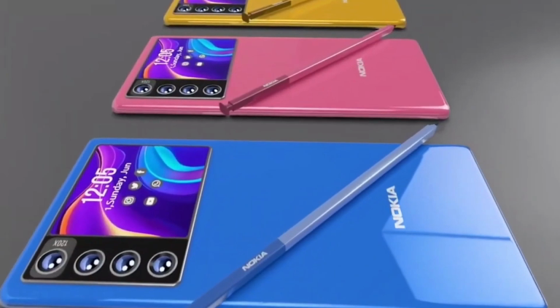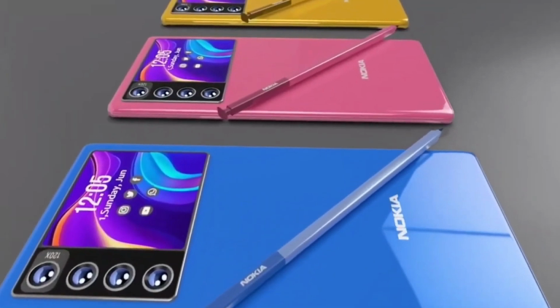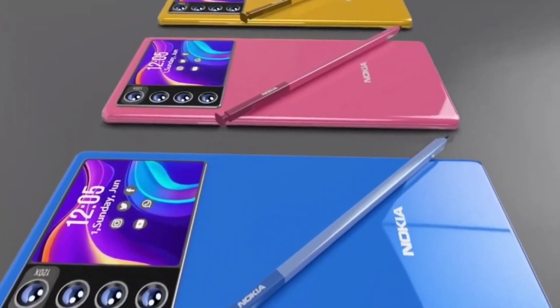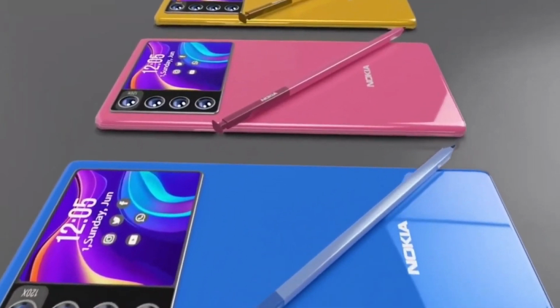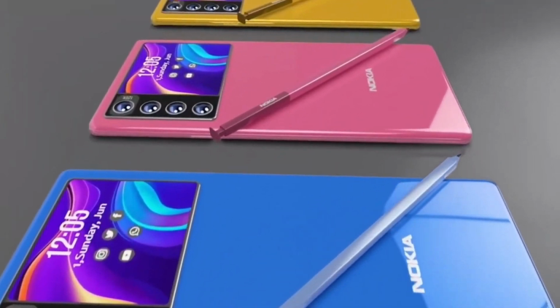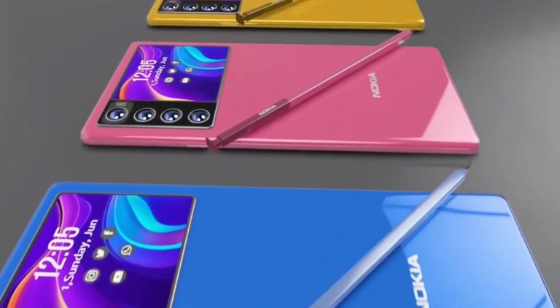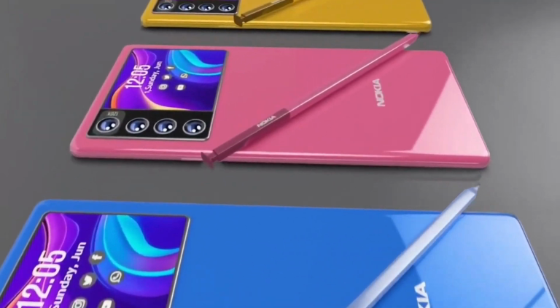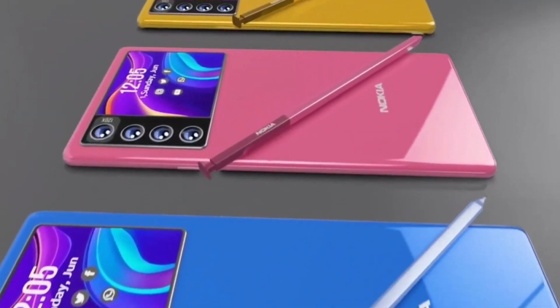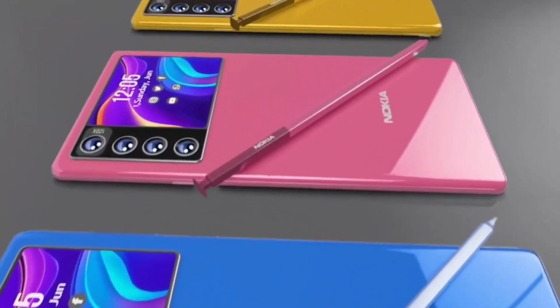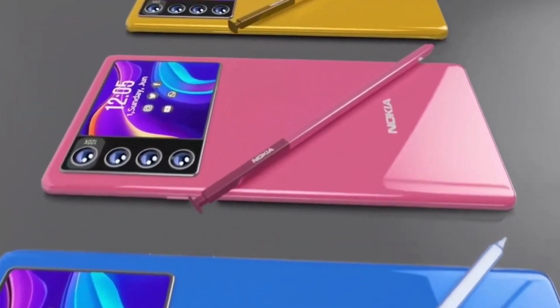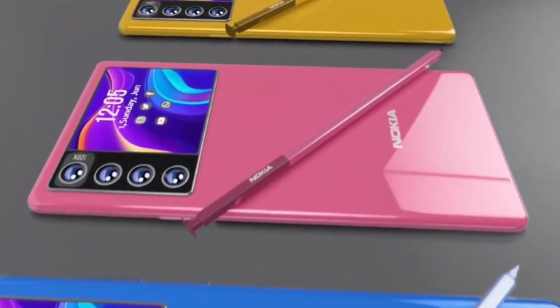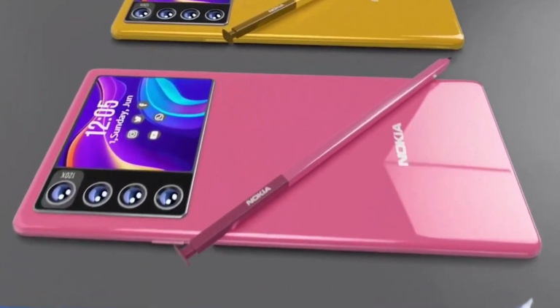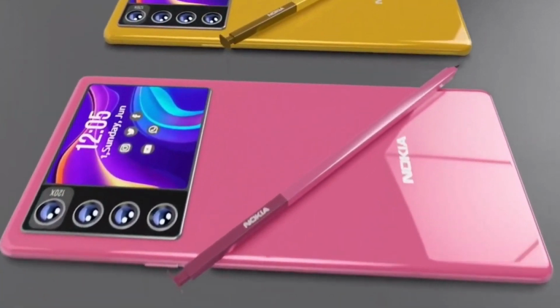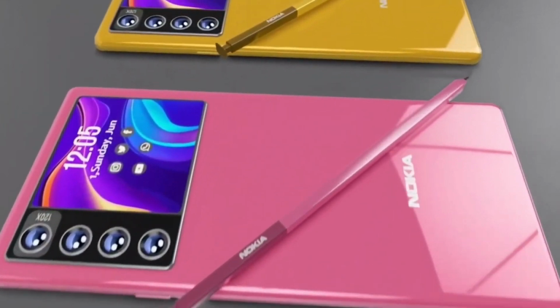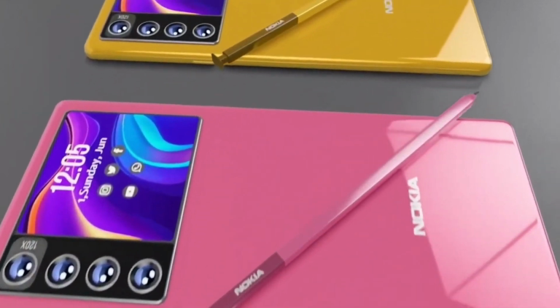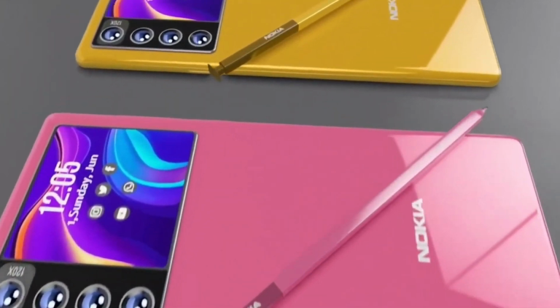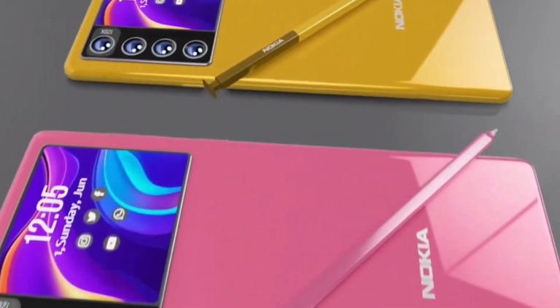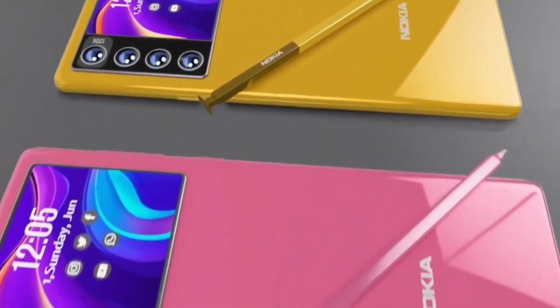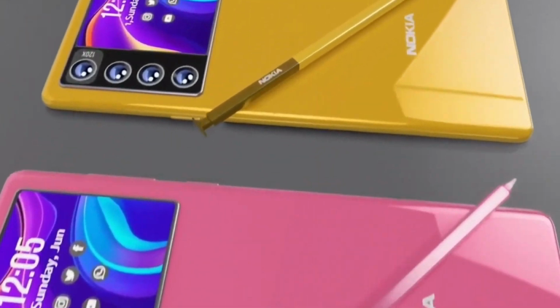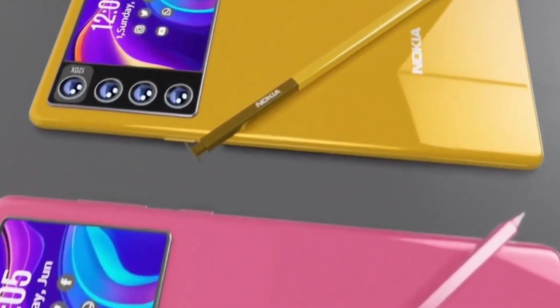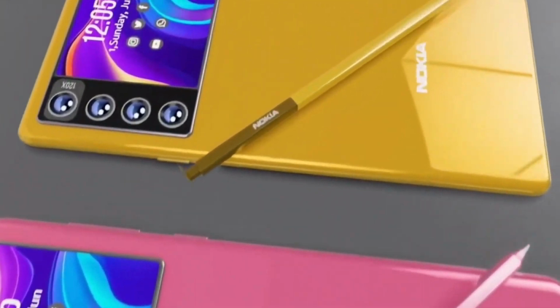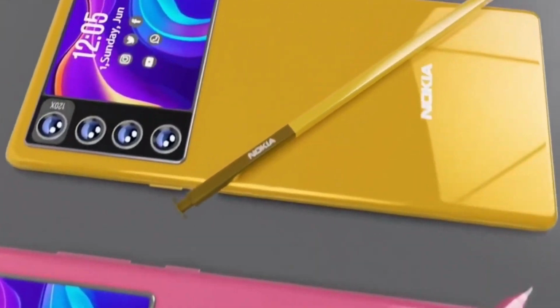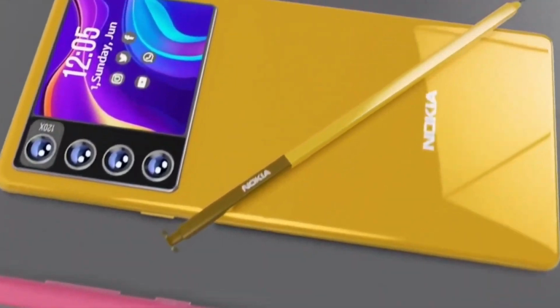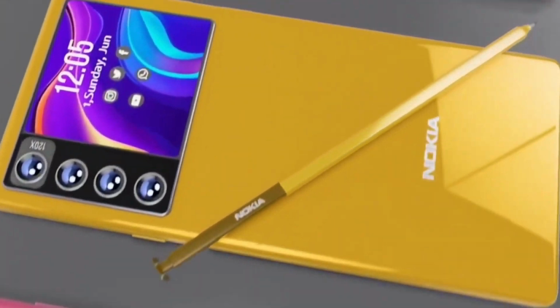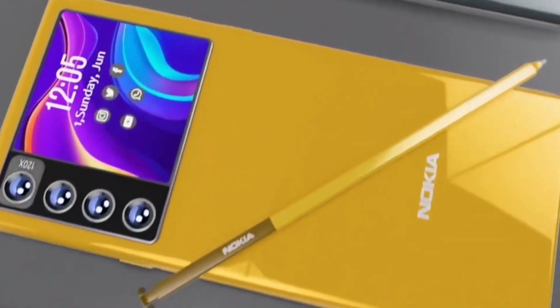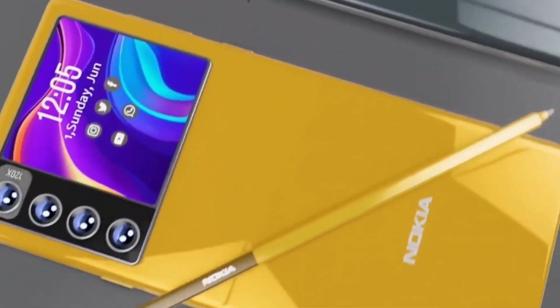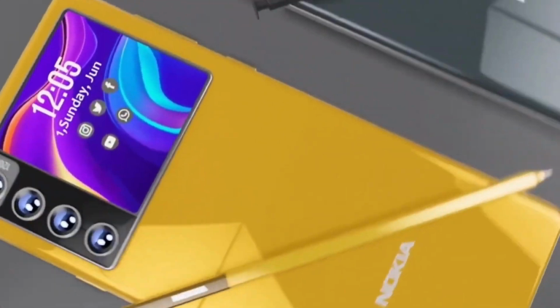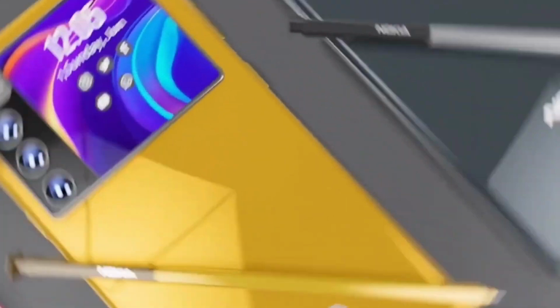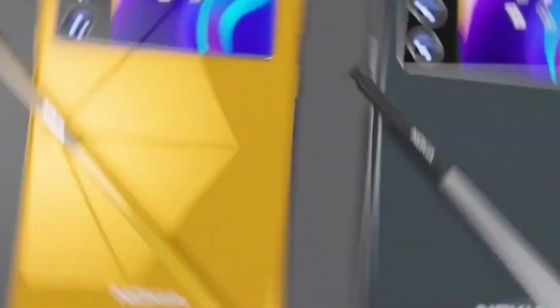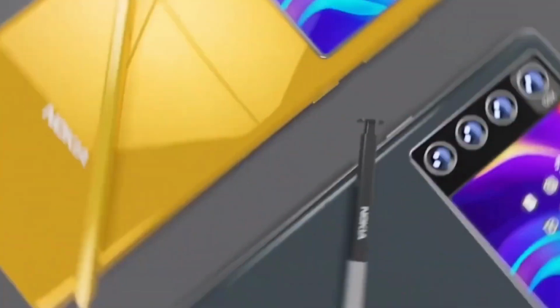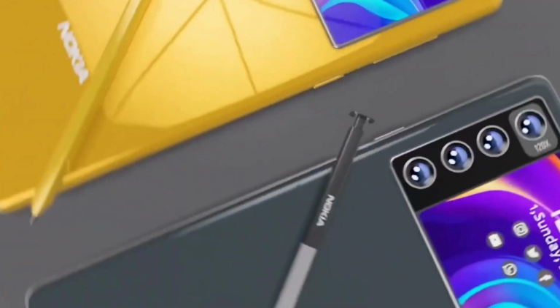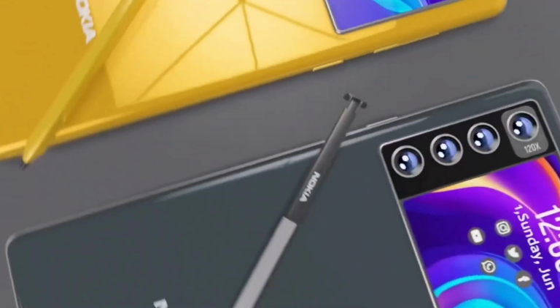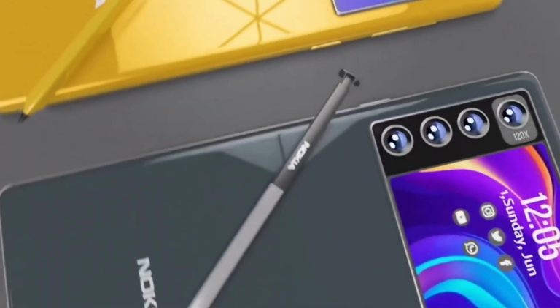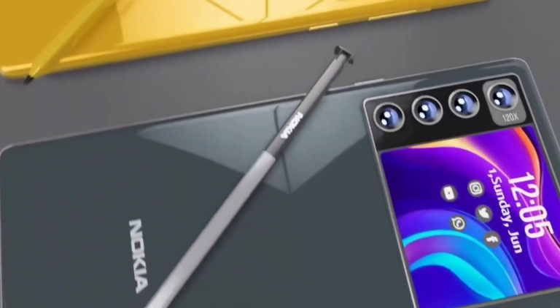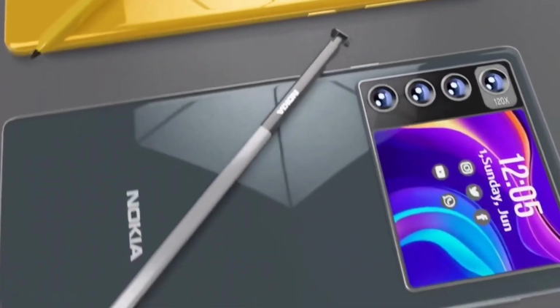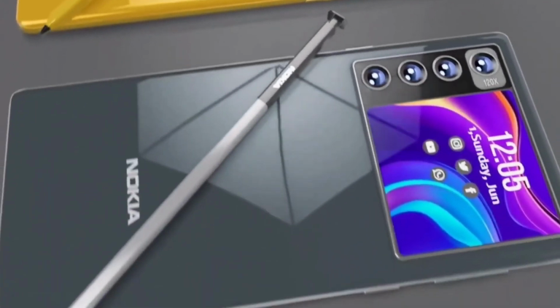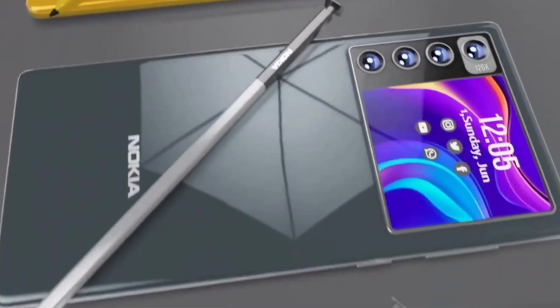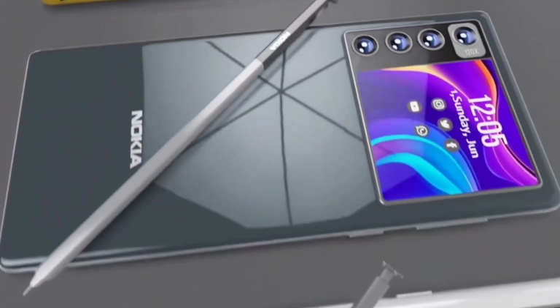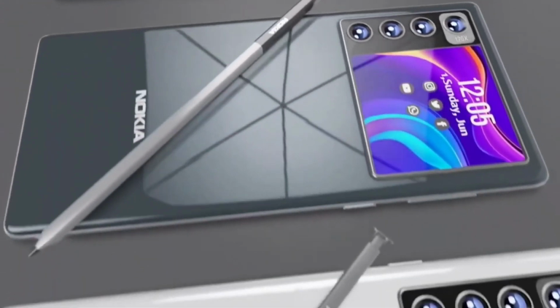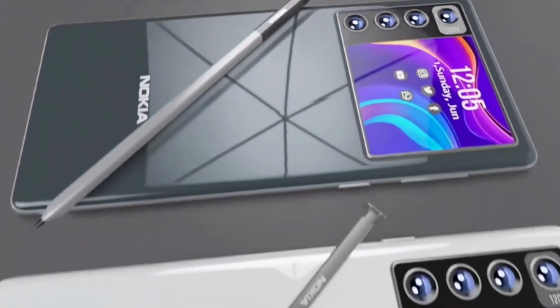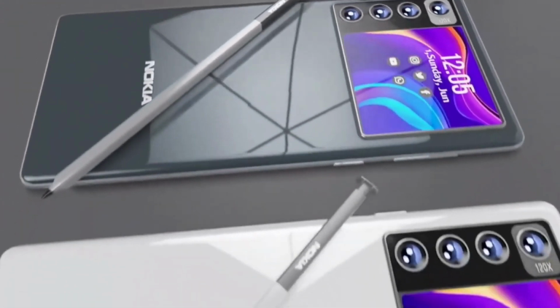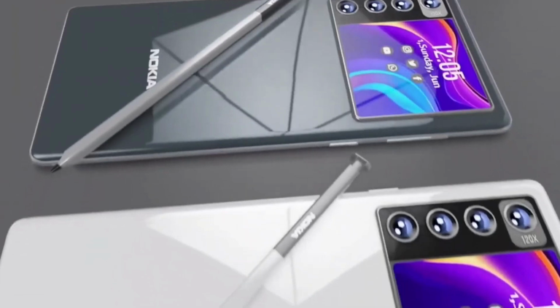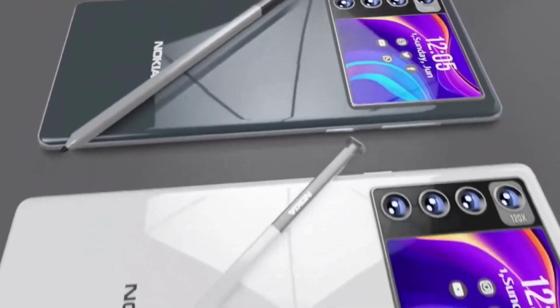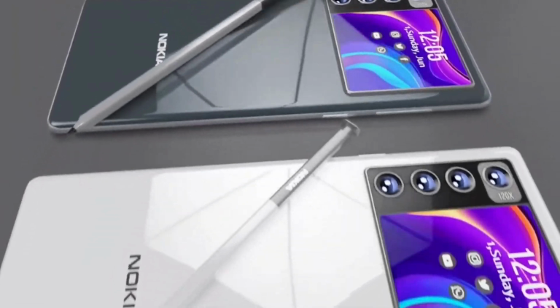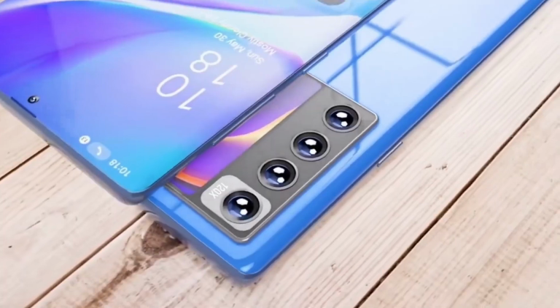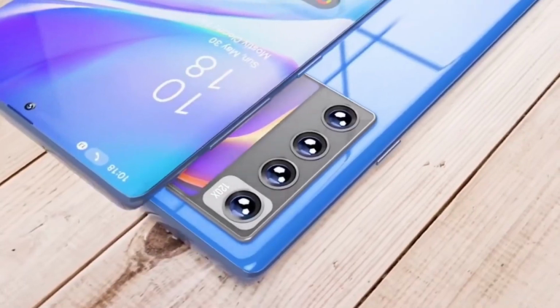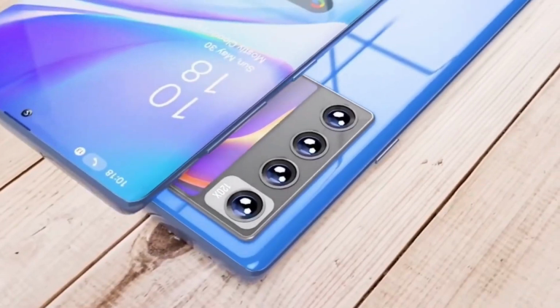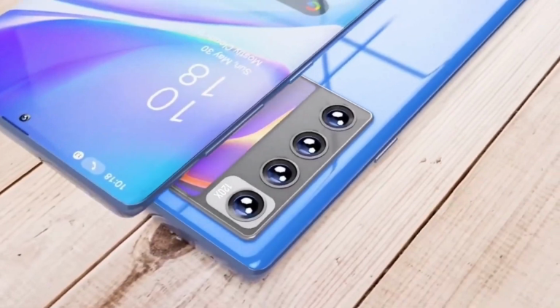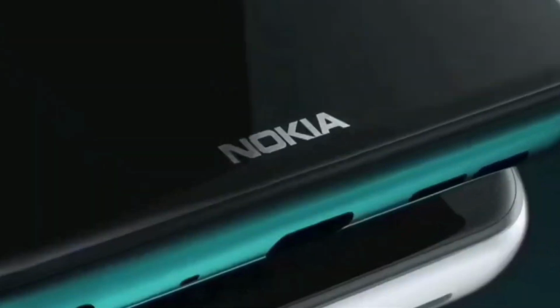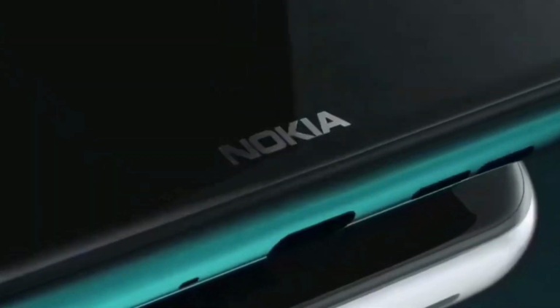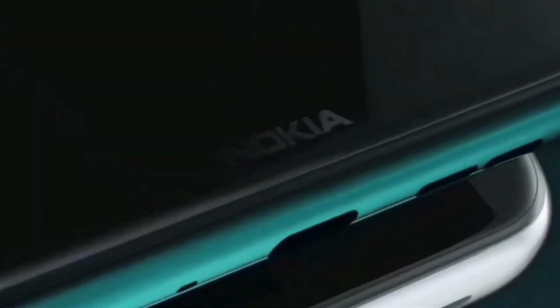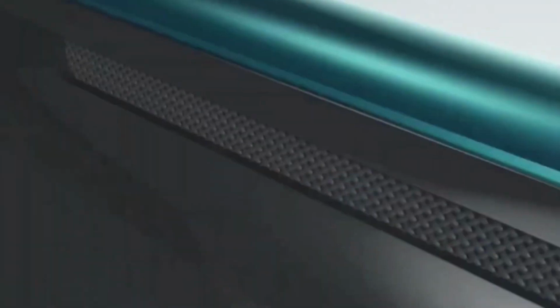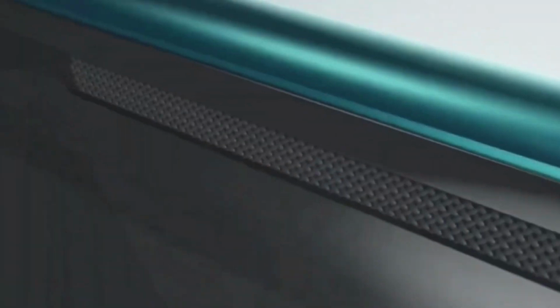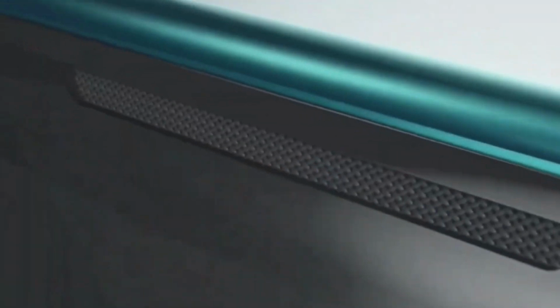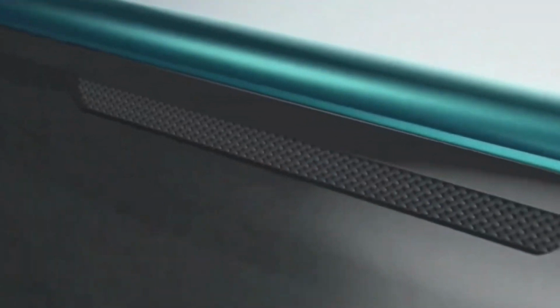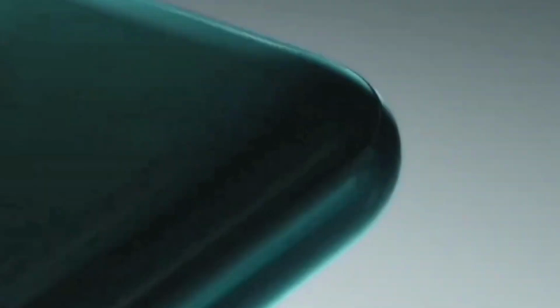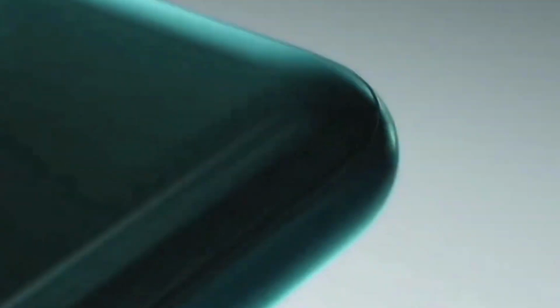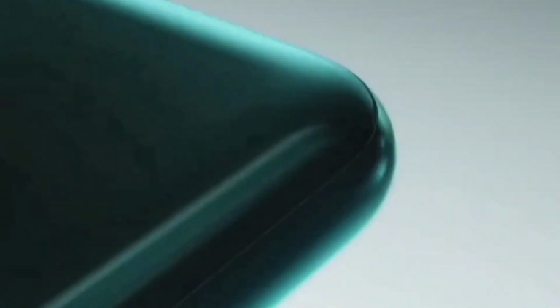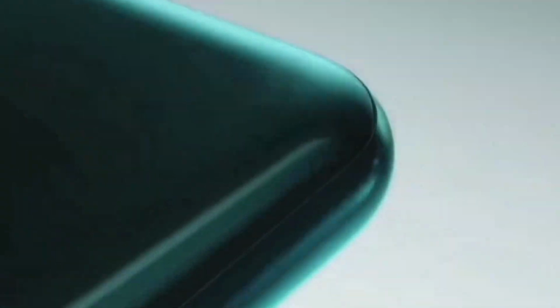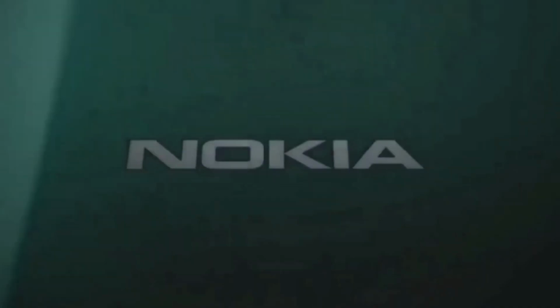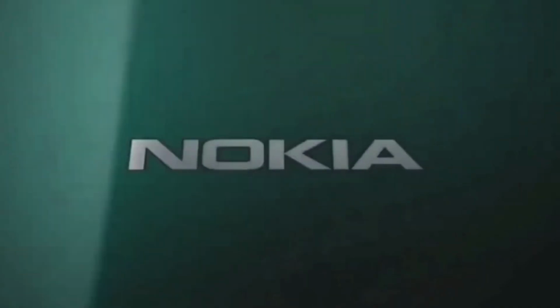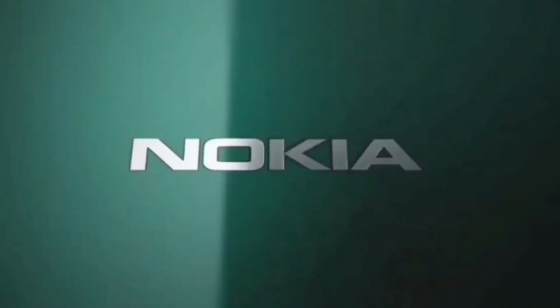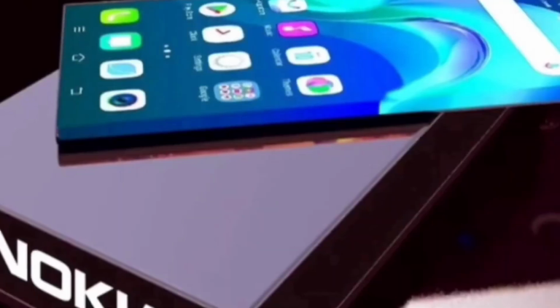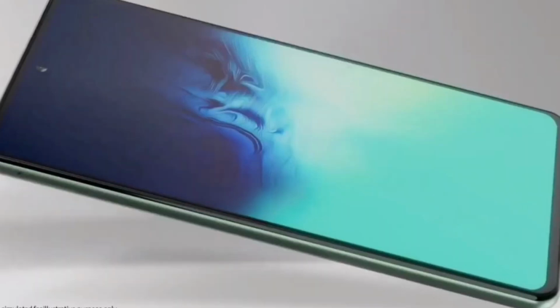In 2025, Nokia introduced several notable 5G smartphones, each offering unique features tailored to diverse user needs.